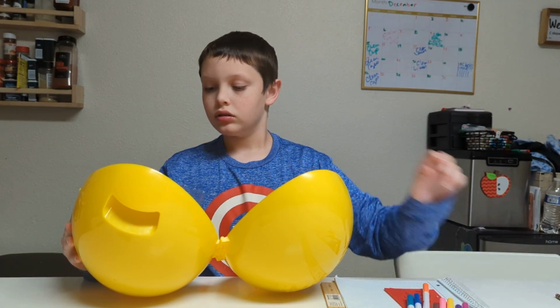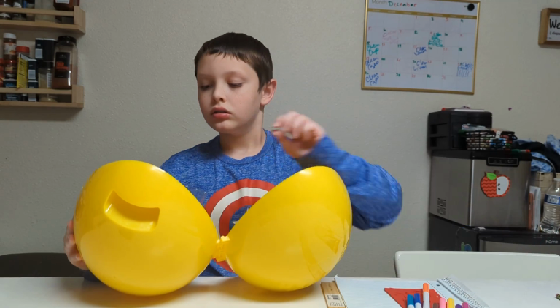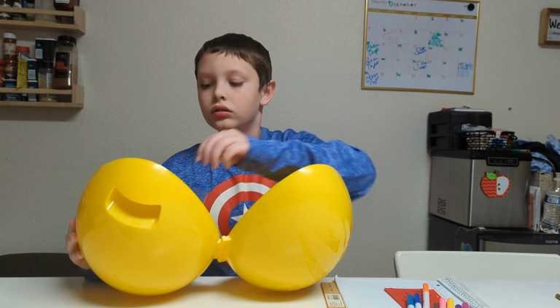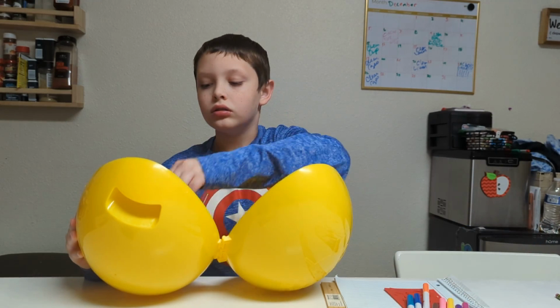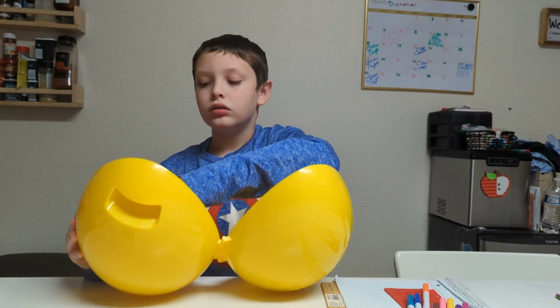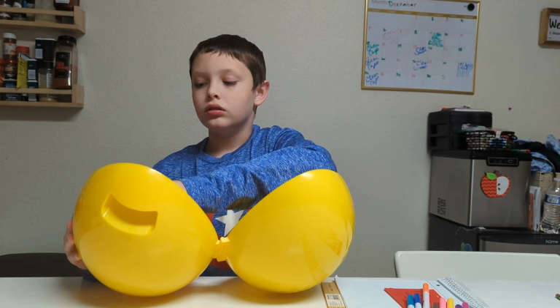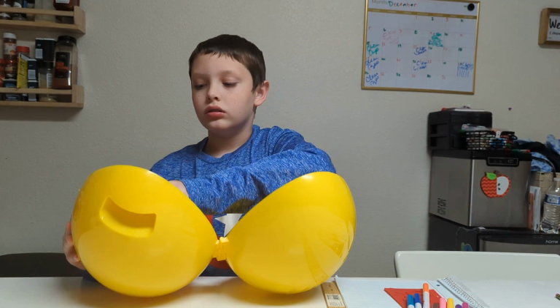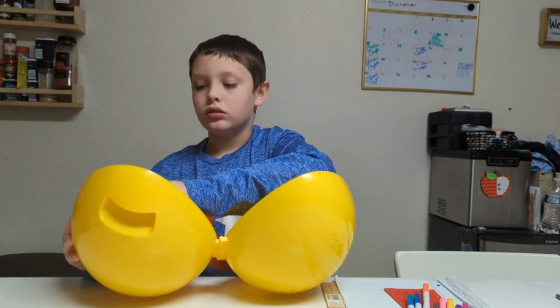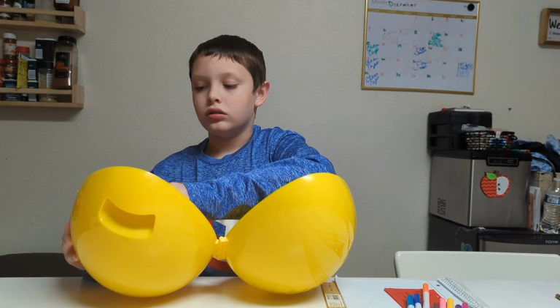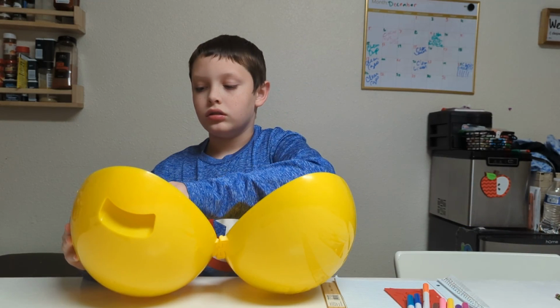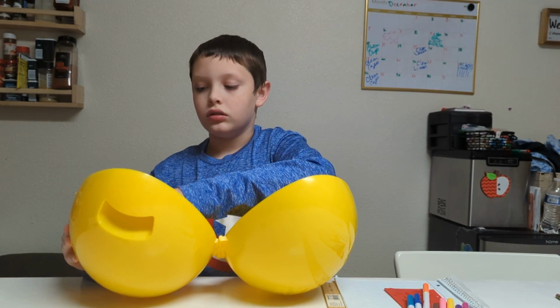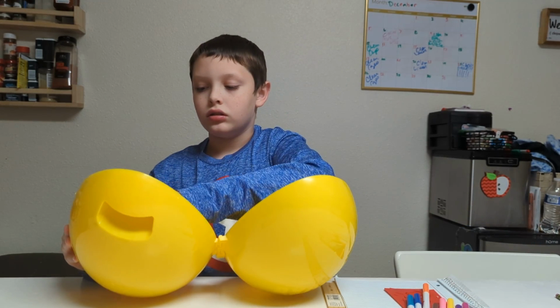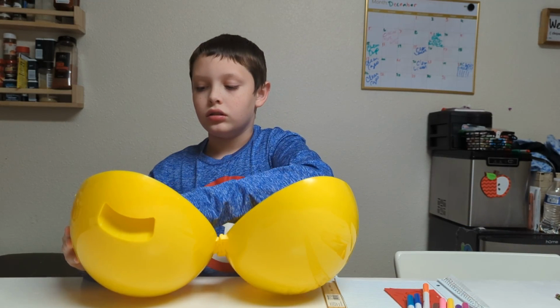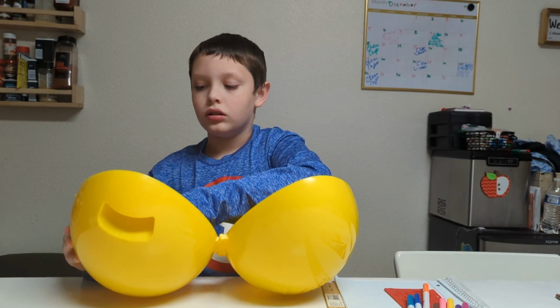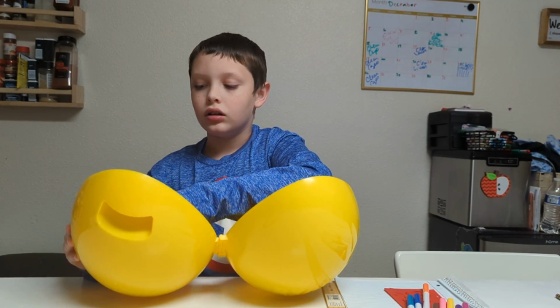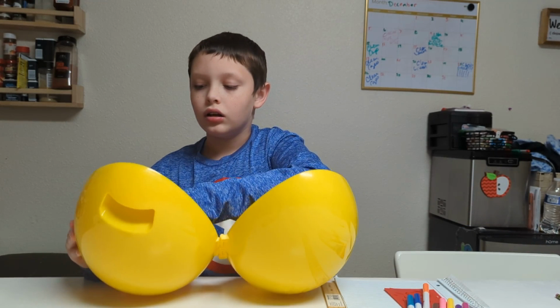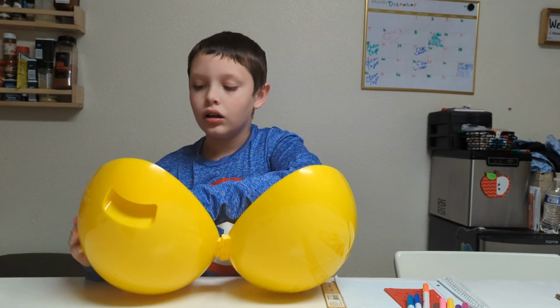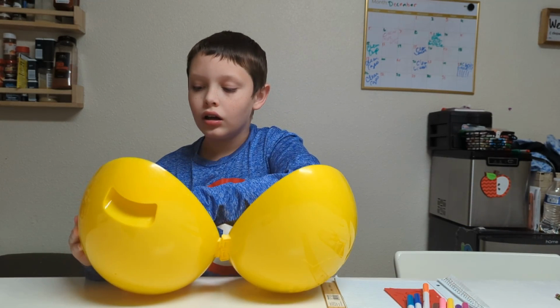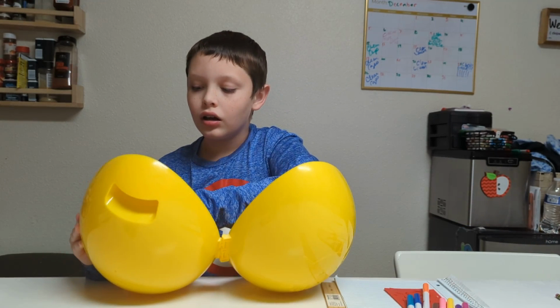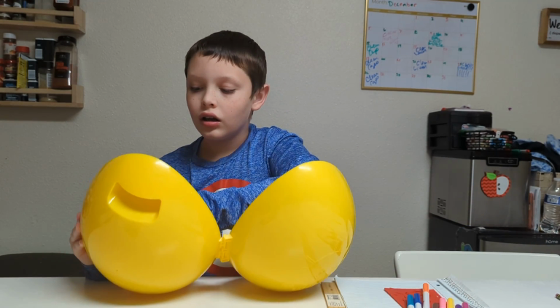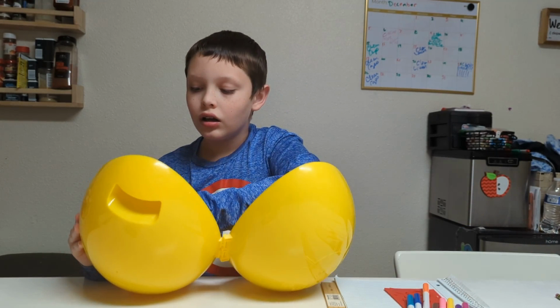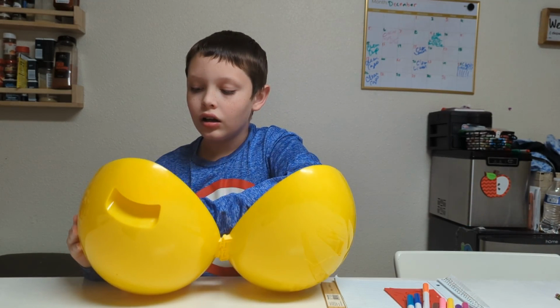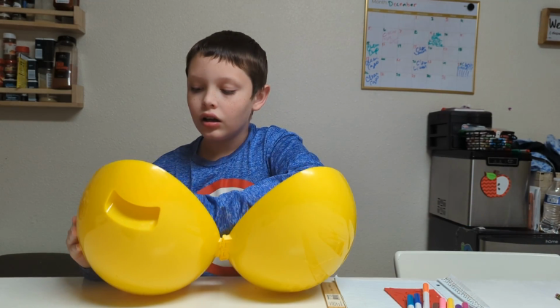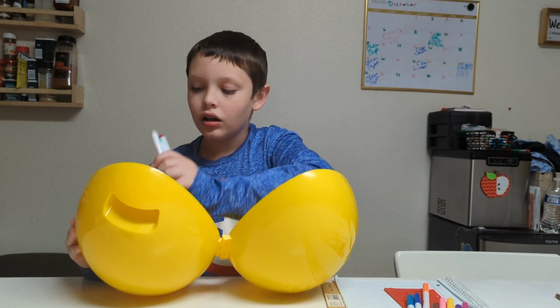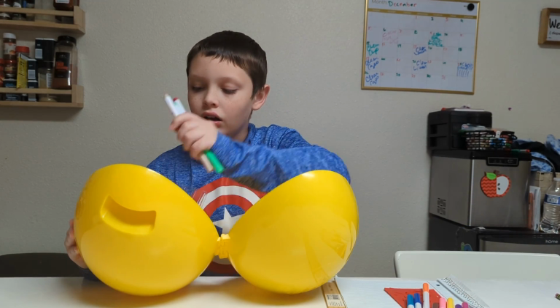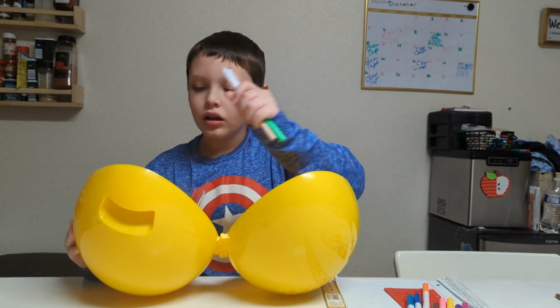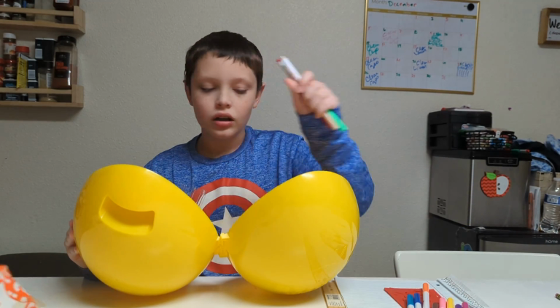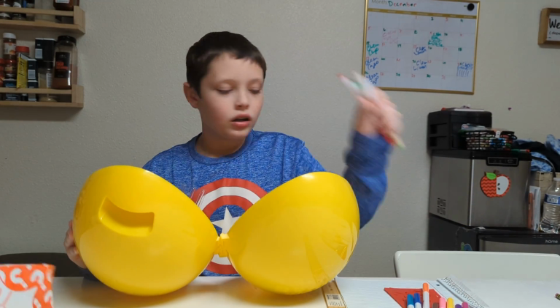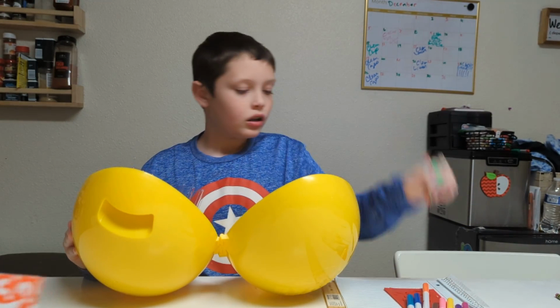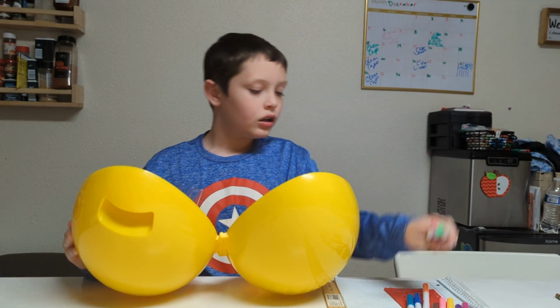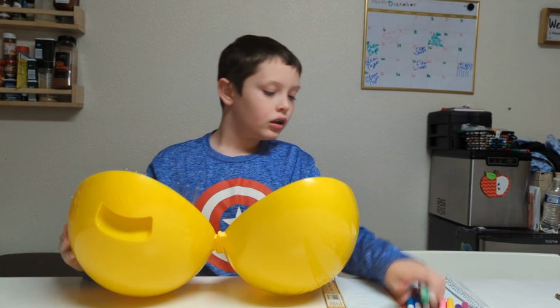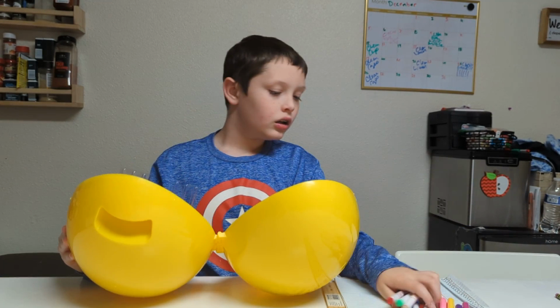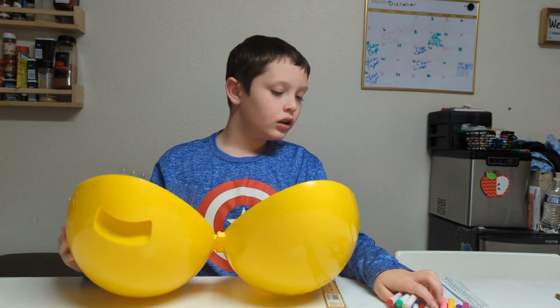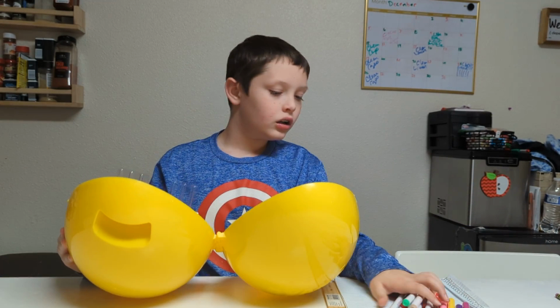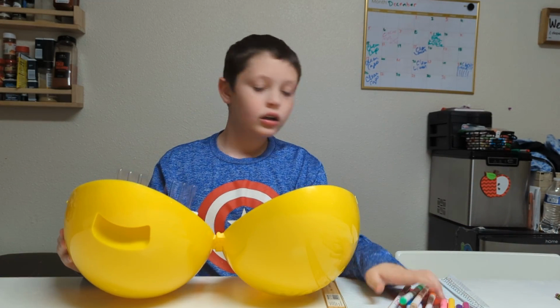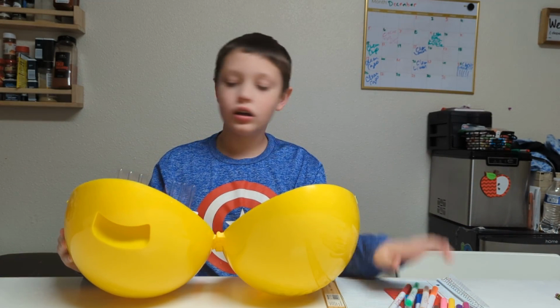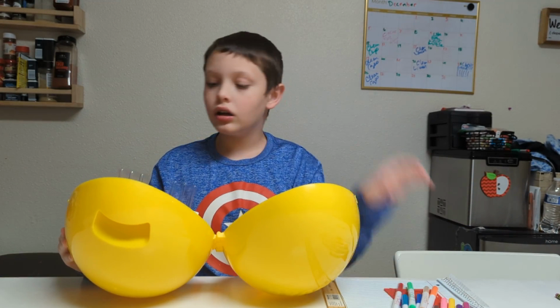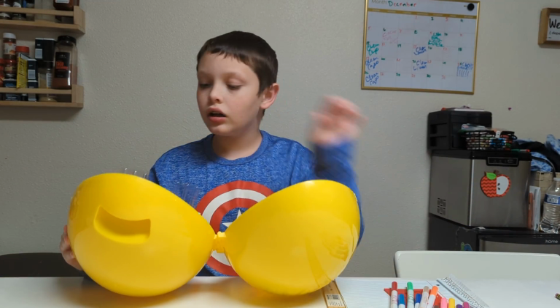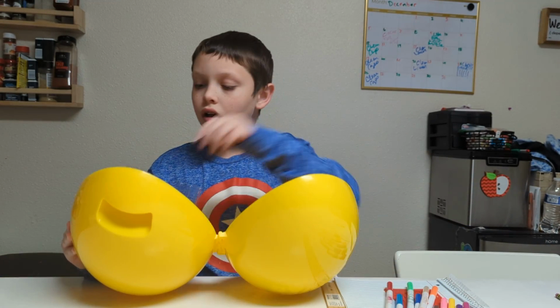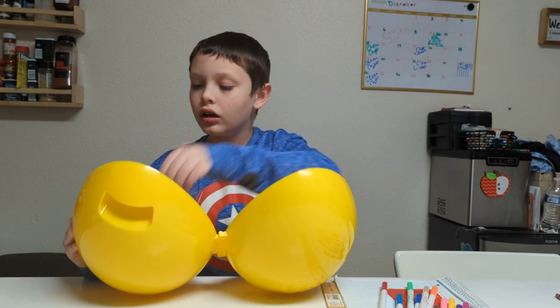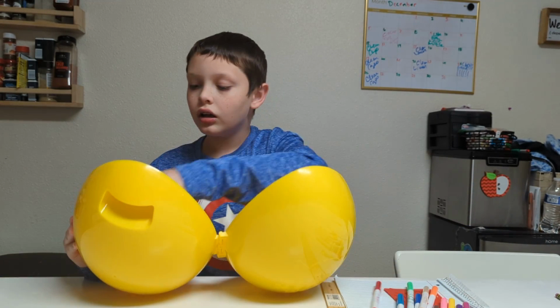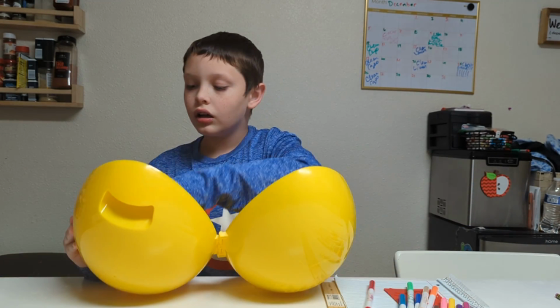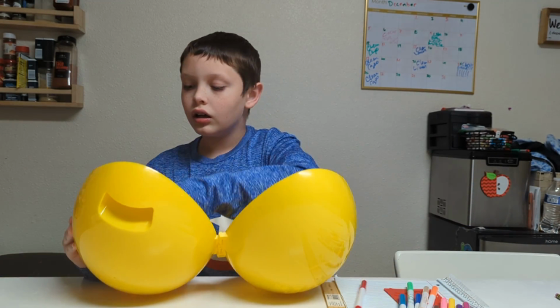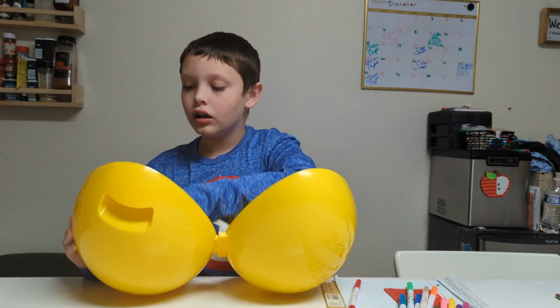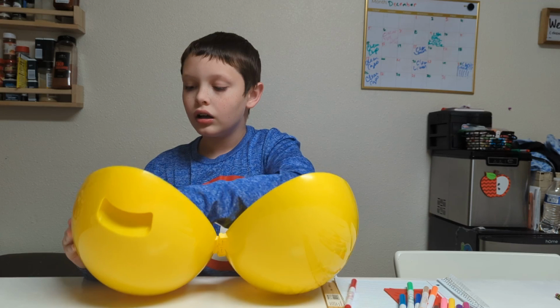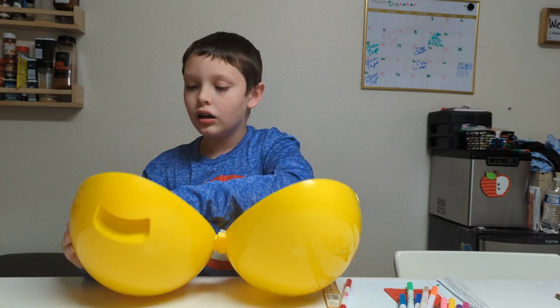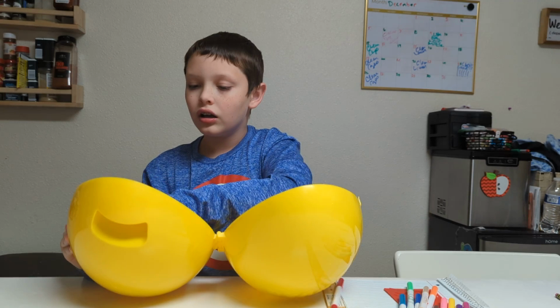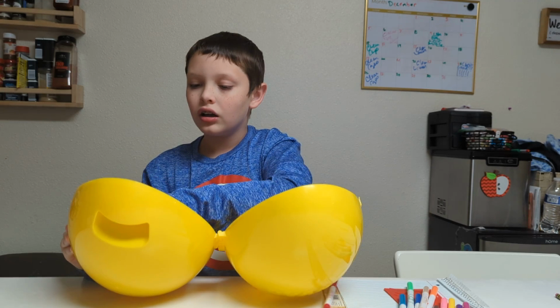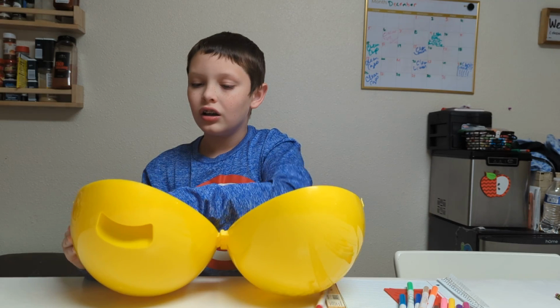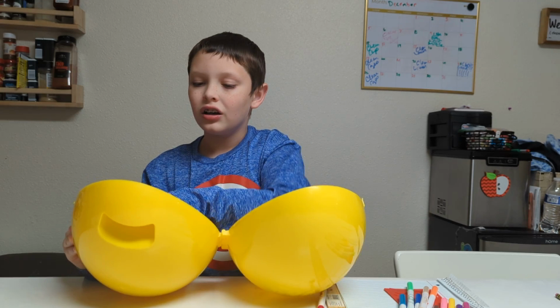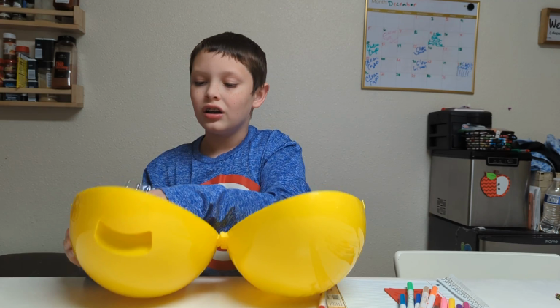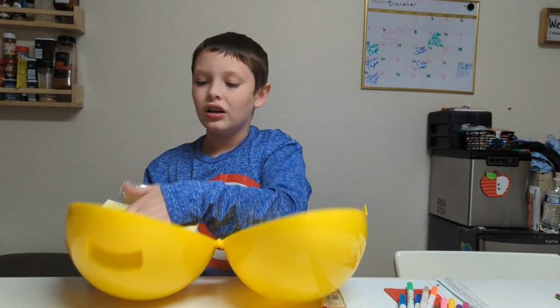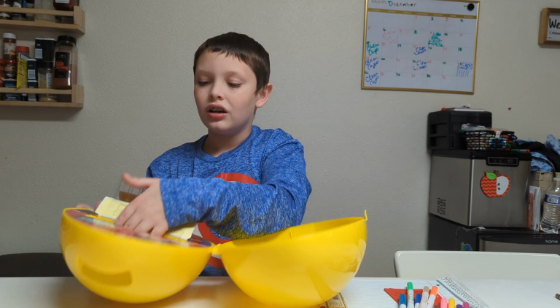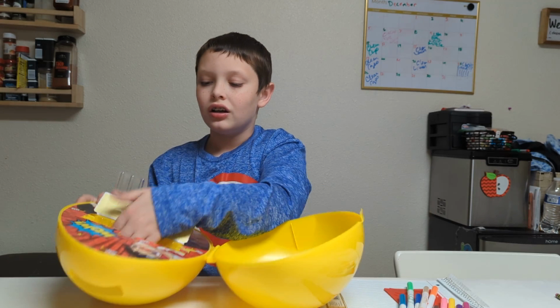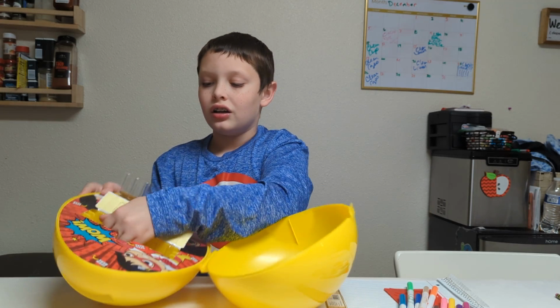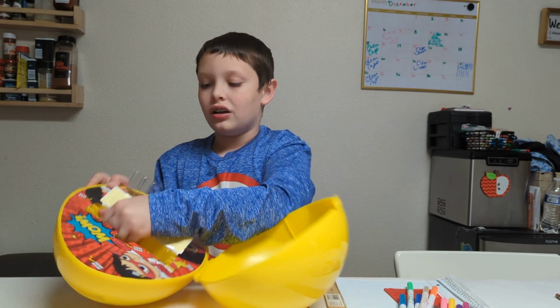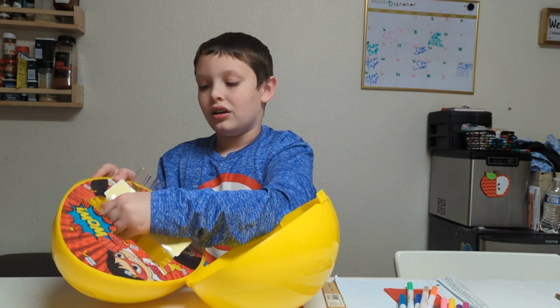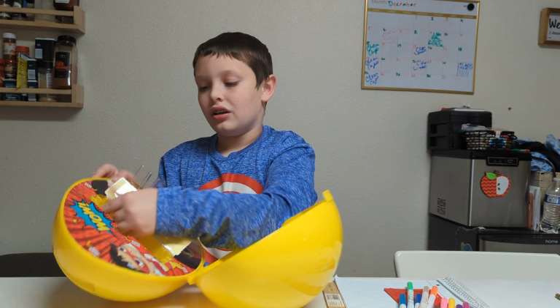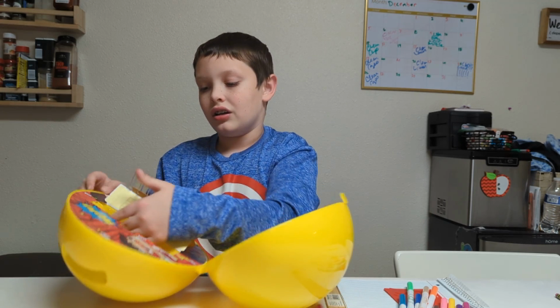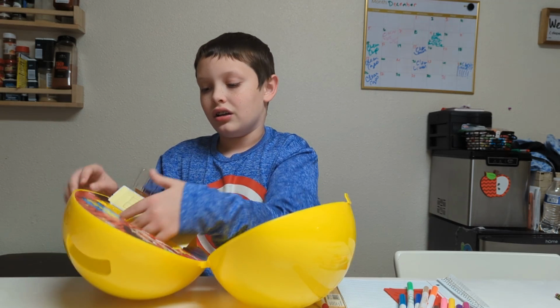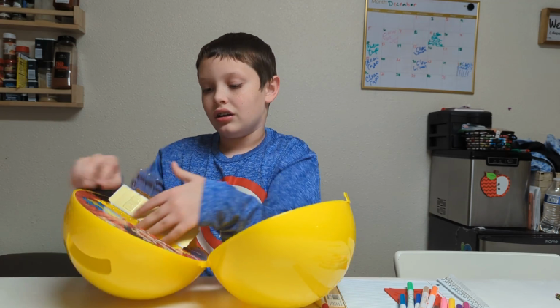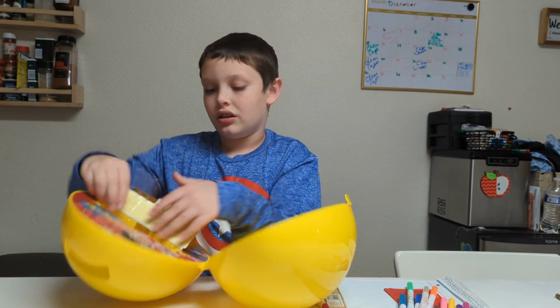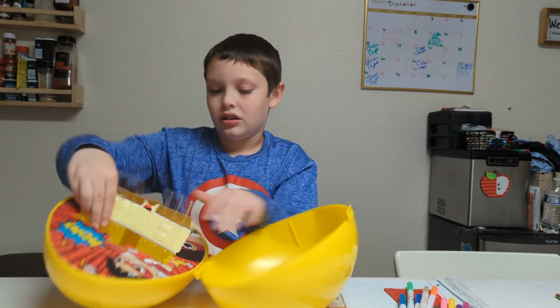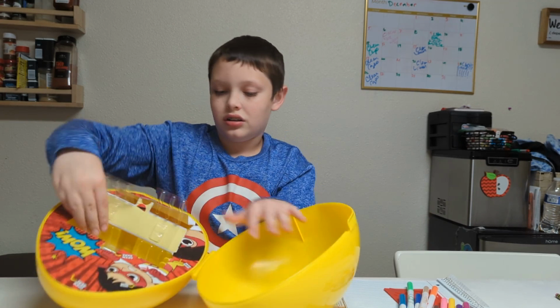Try and turn it around here so that they can see, because you can't see anything right now — you're just blocking it with the back of your egg.